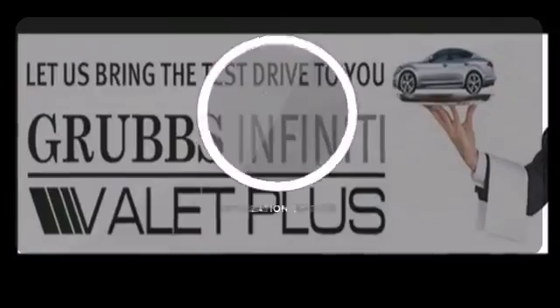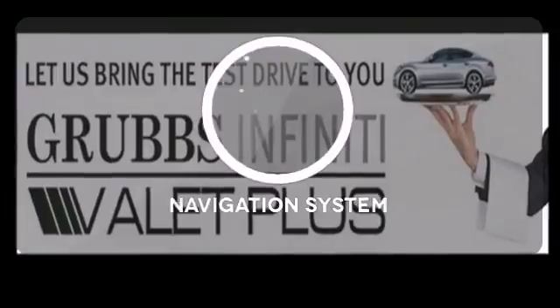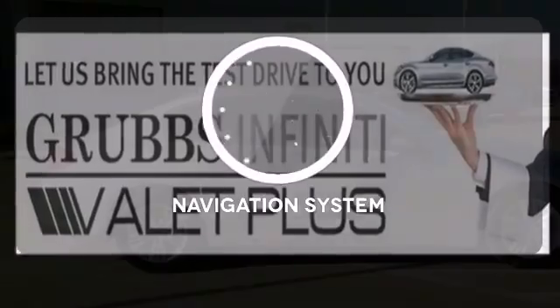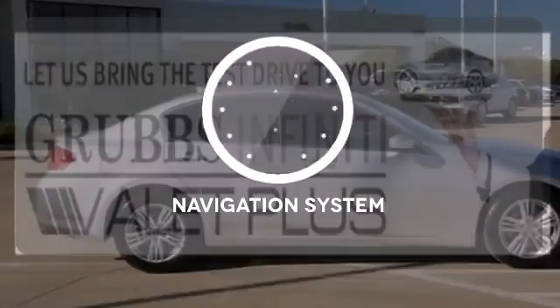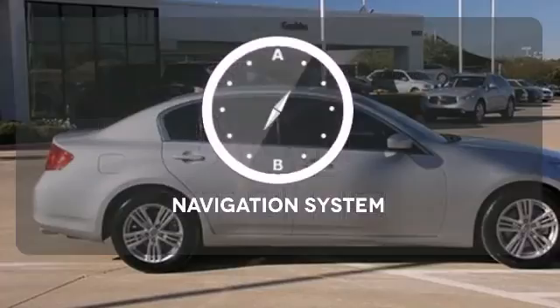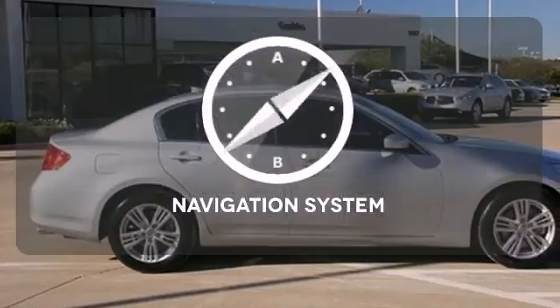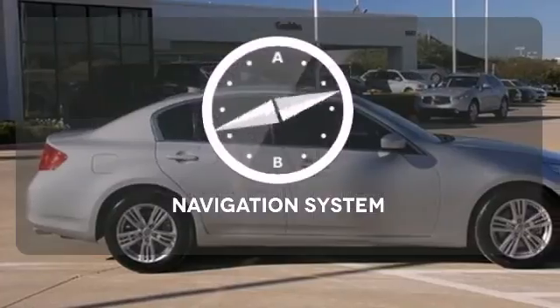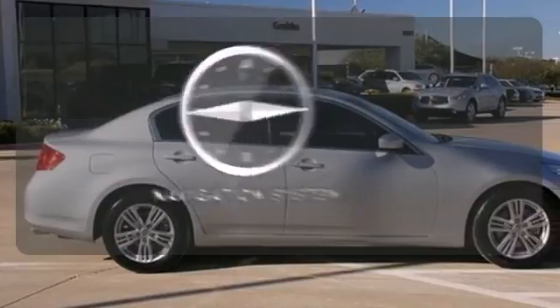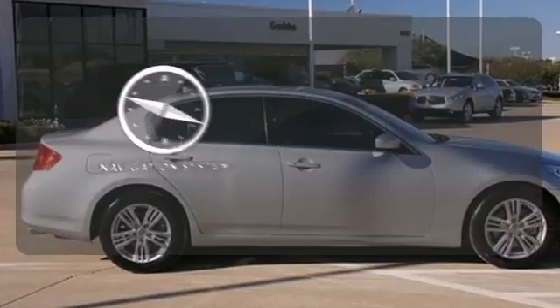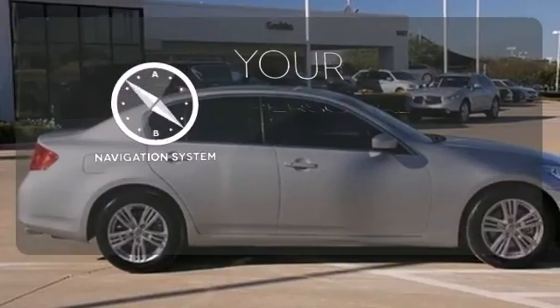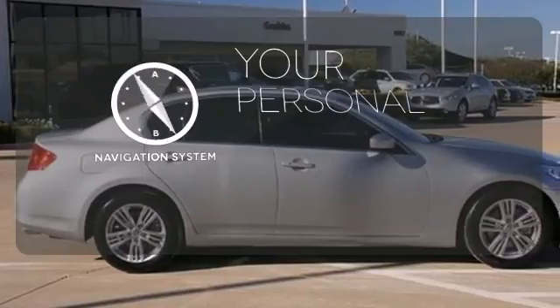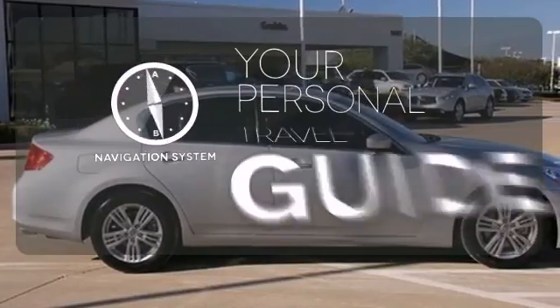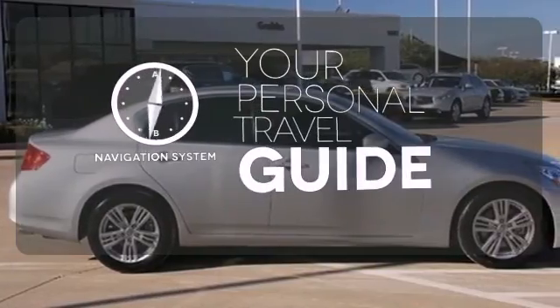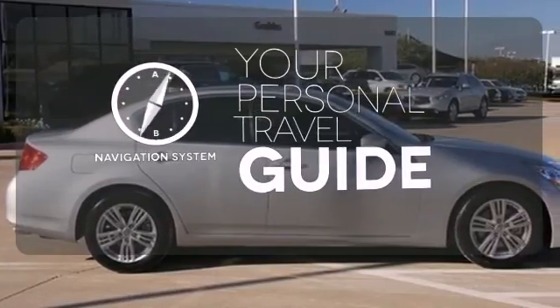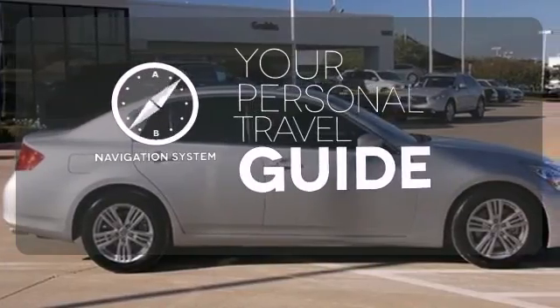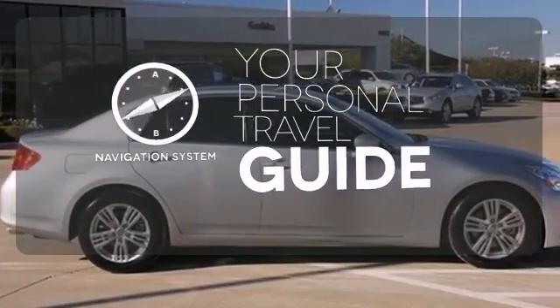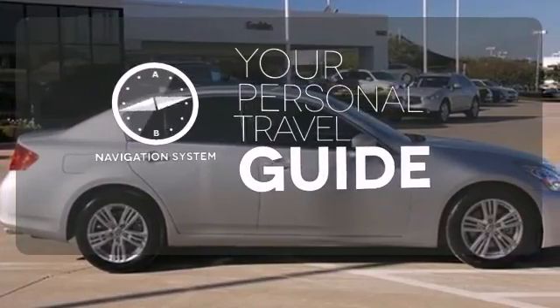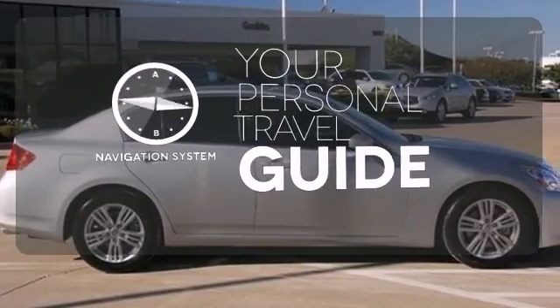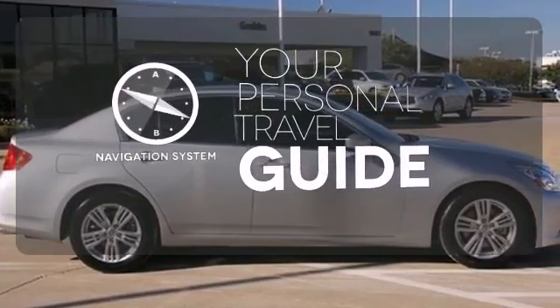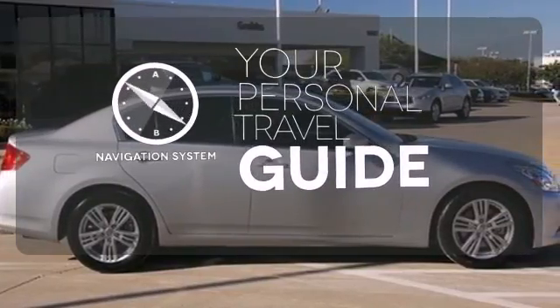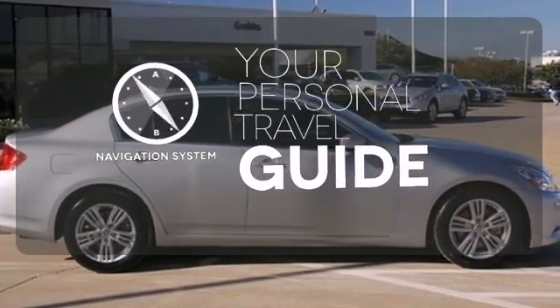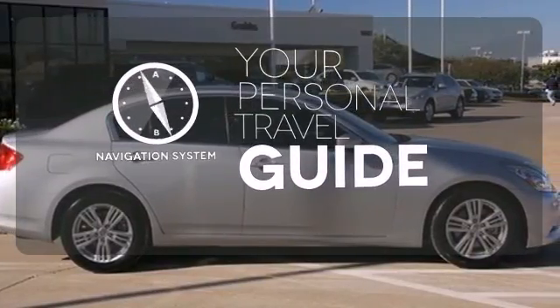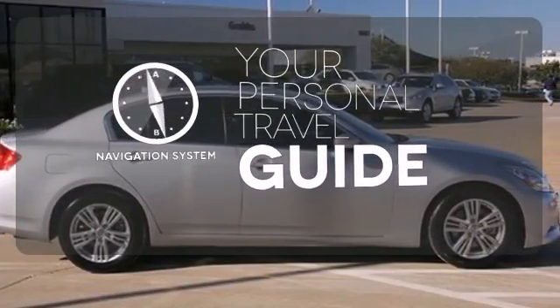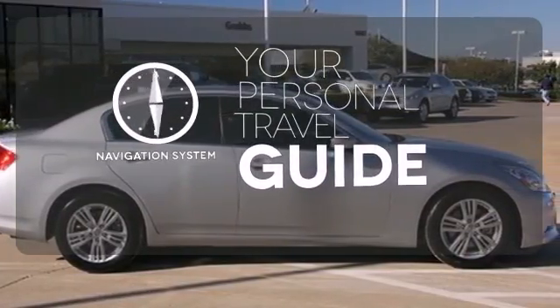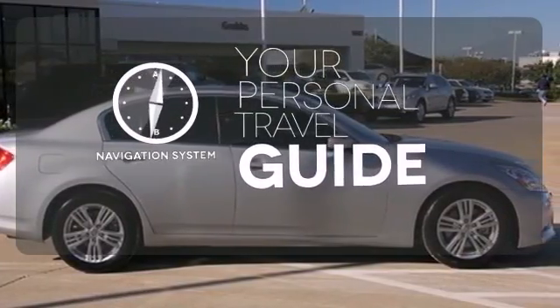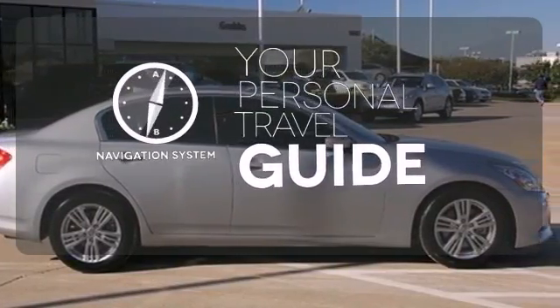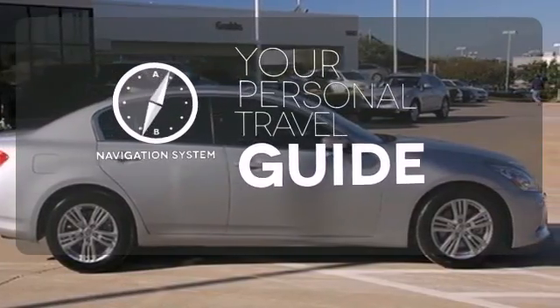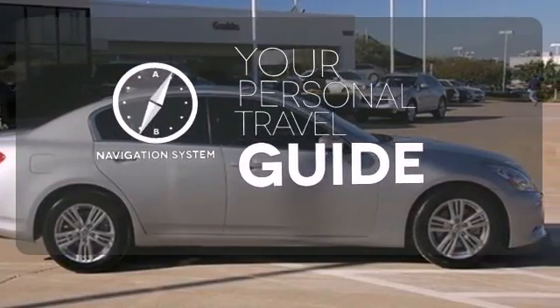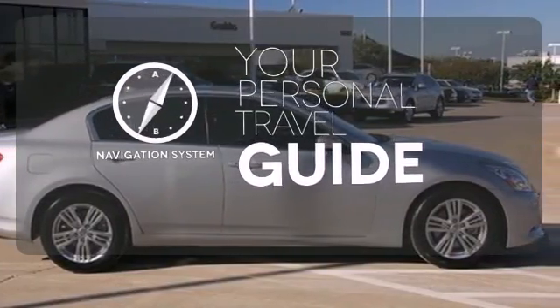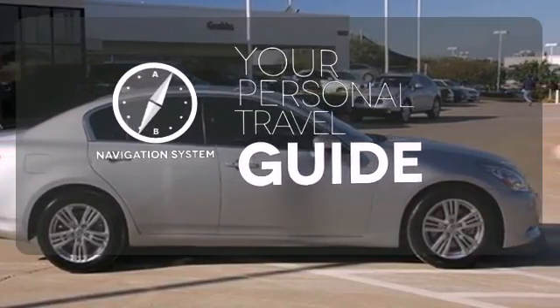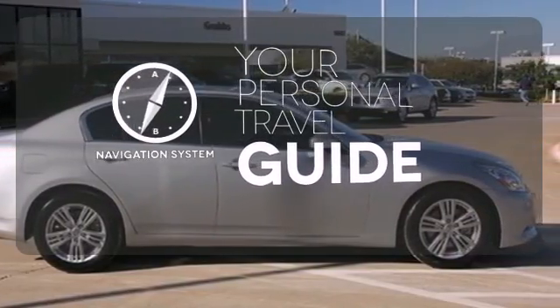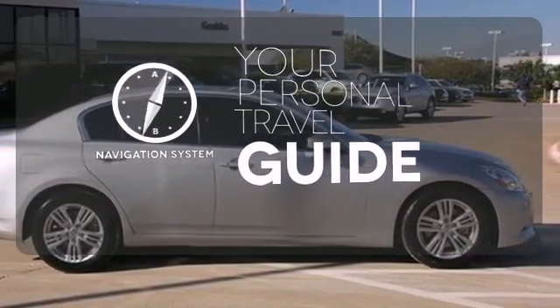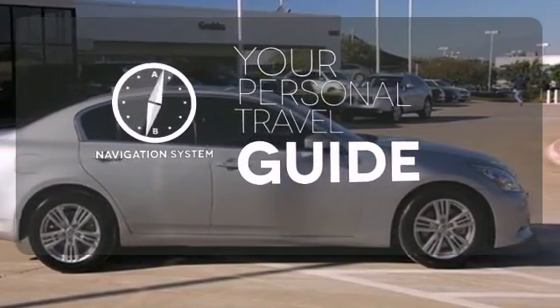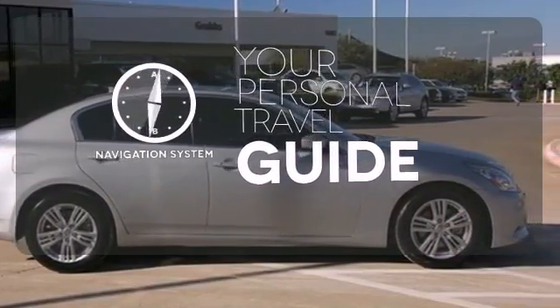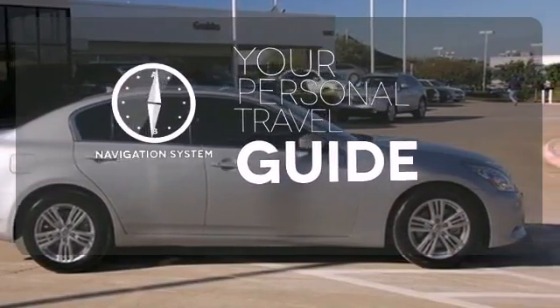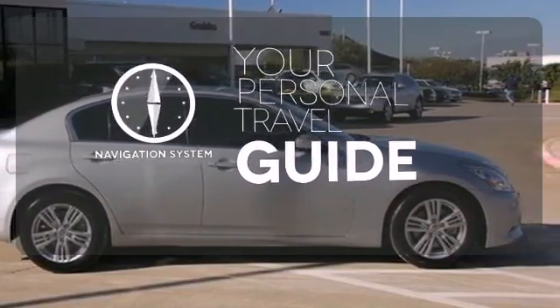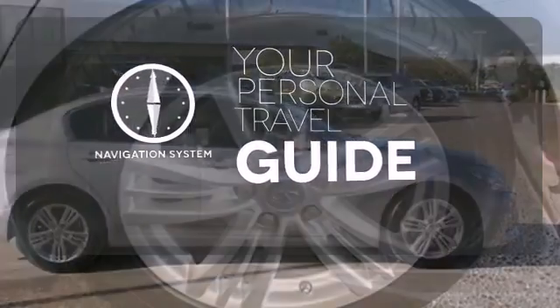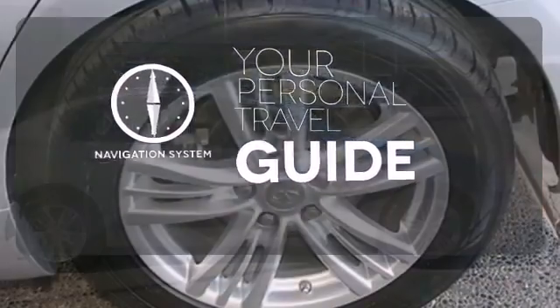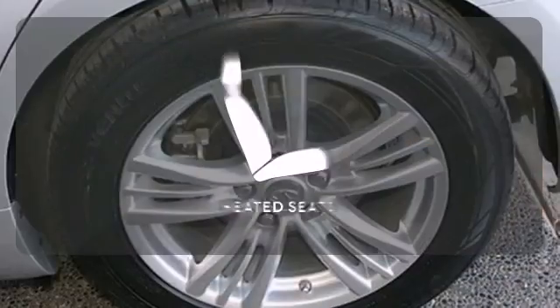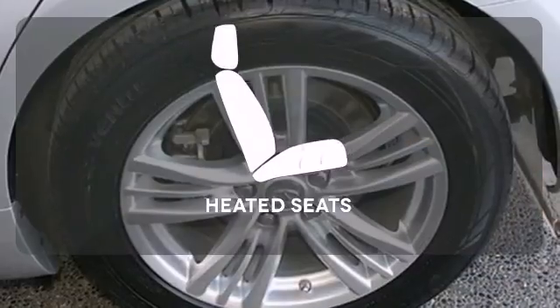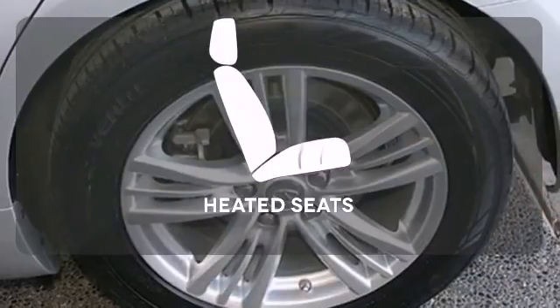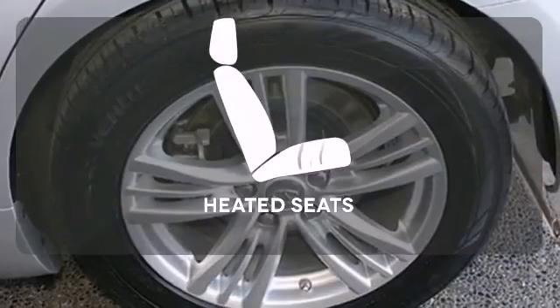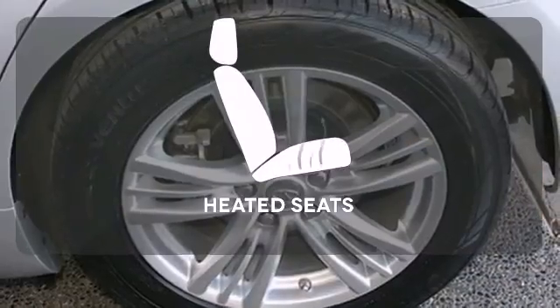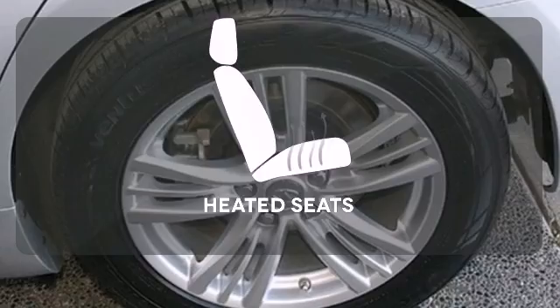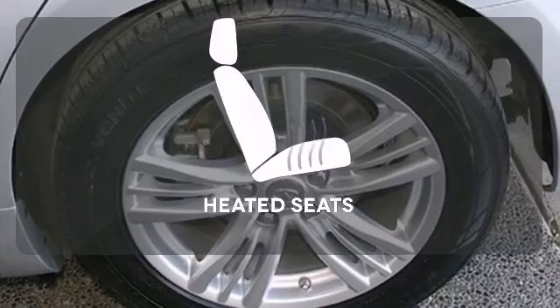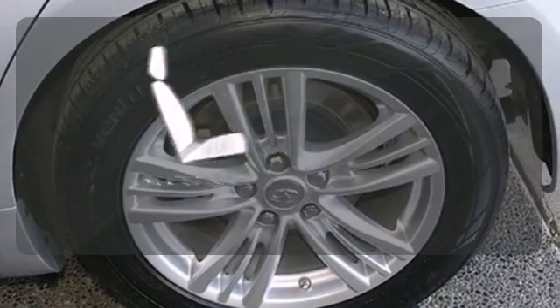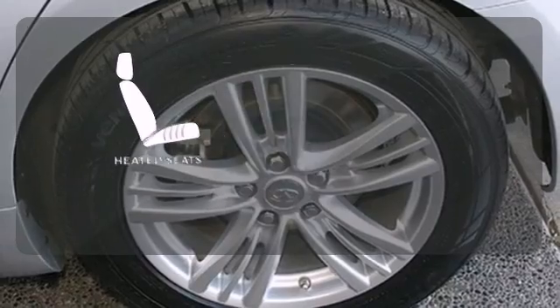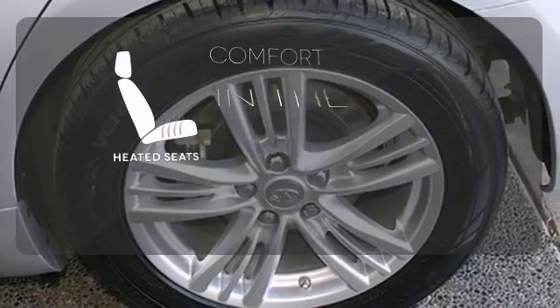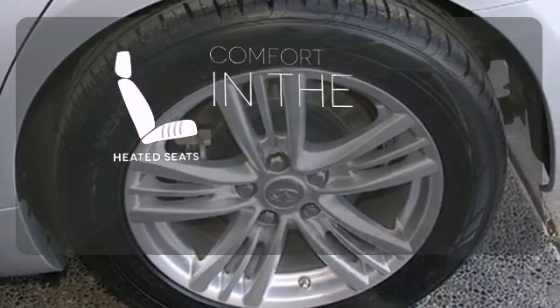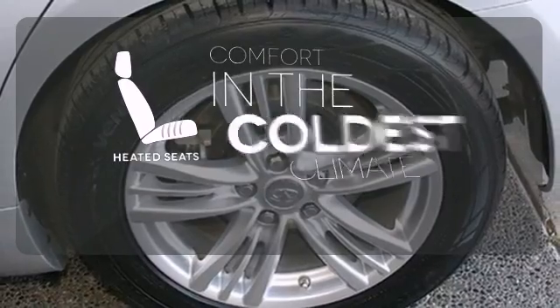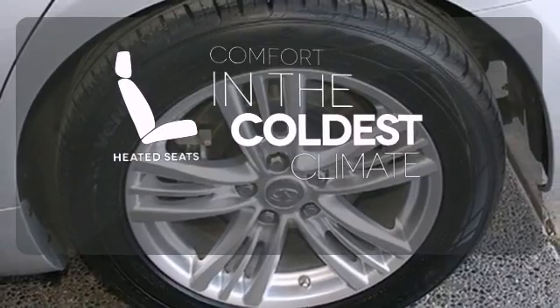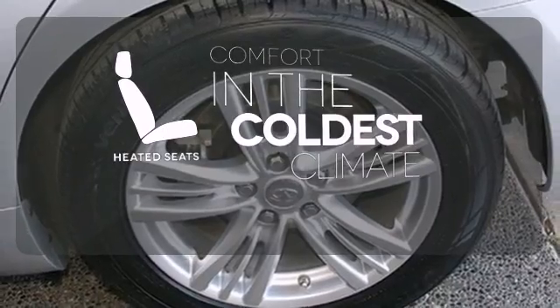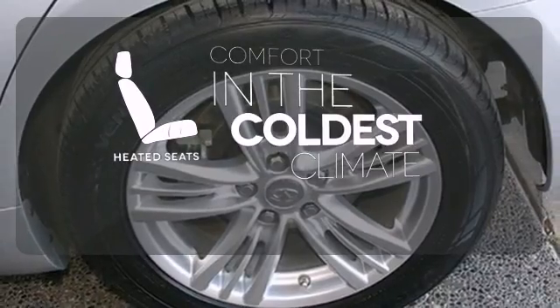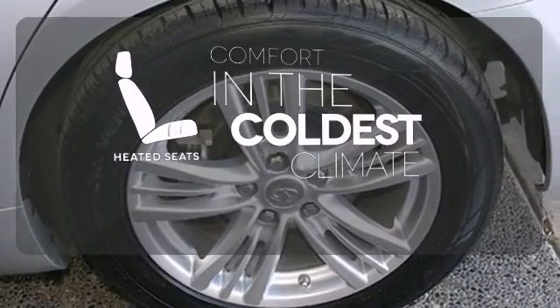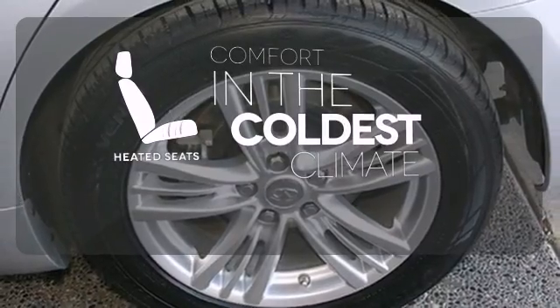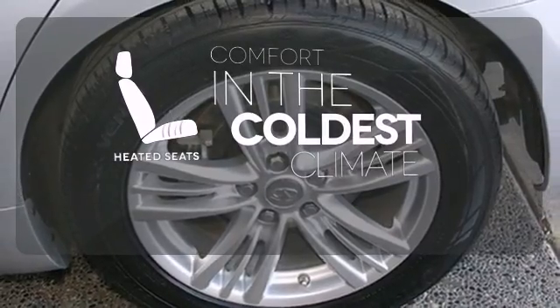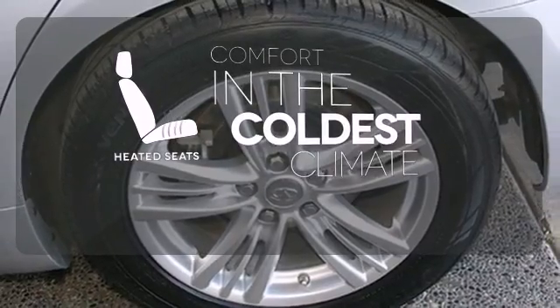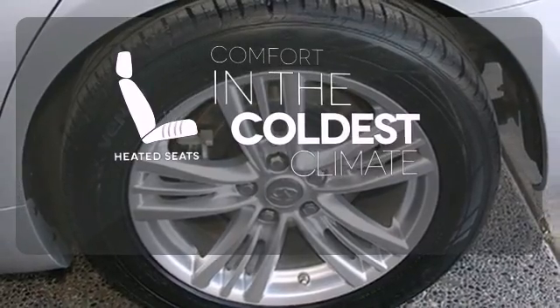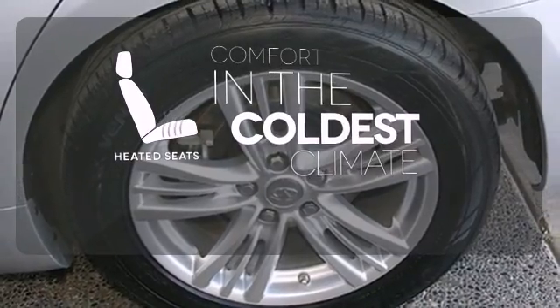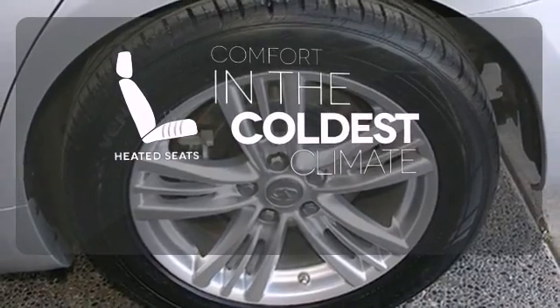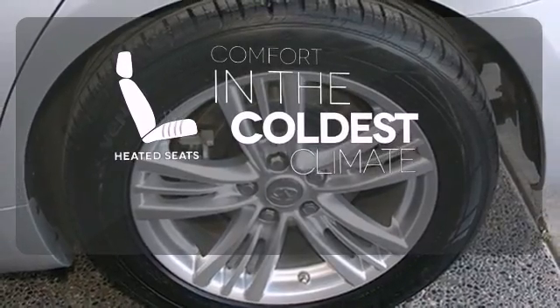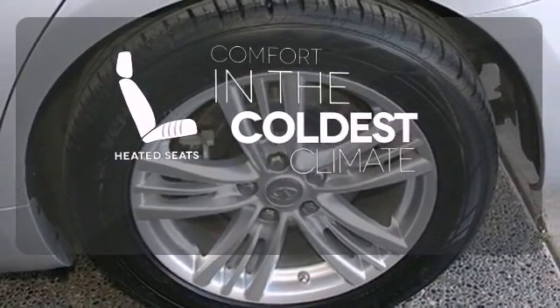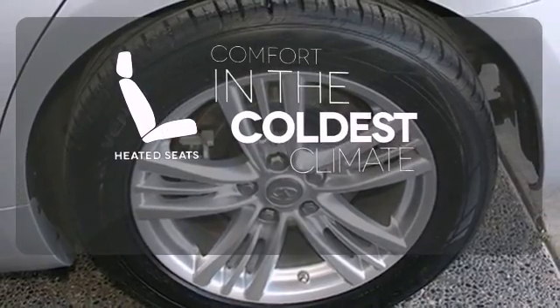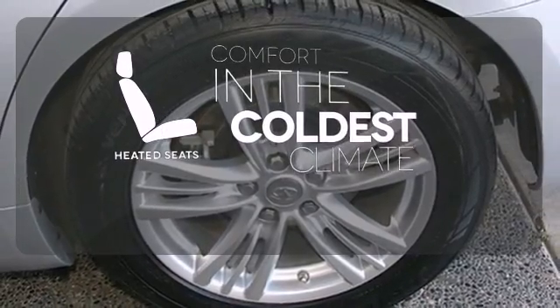It comes with a navigation system to easily guide you to your destination. The heated seats keep you comfortable, no matter how cold it is.